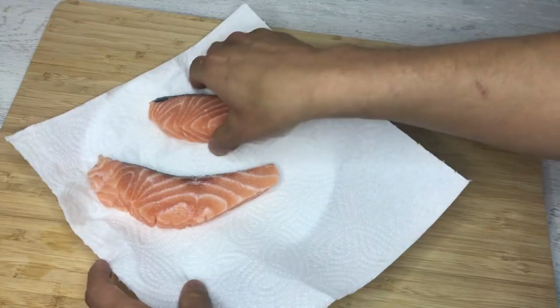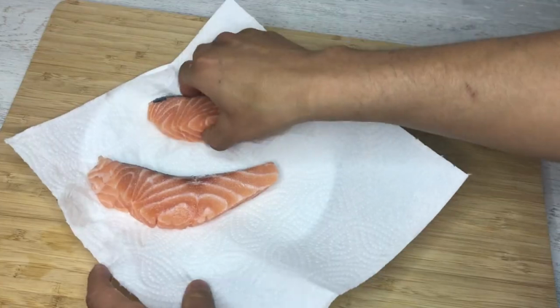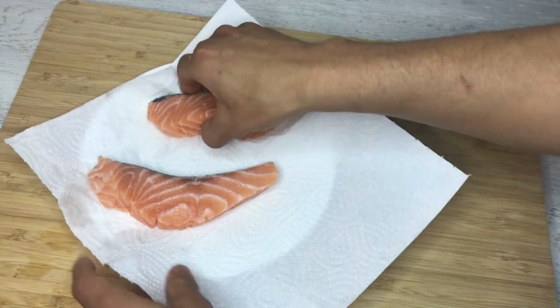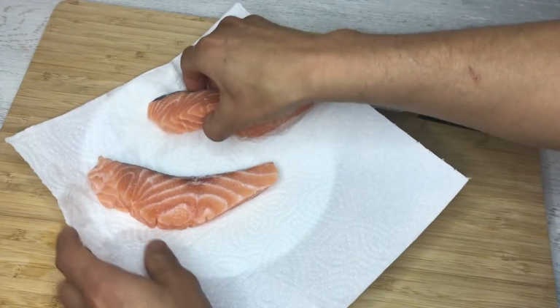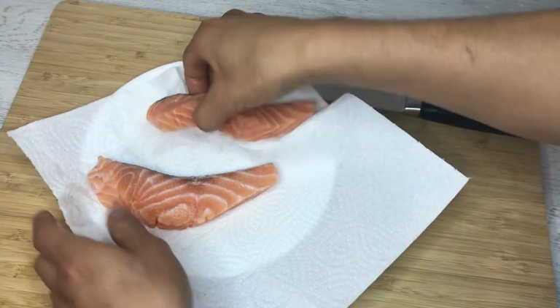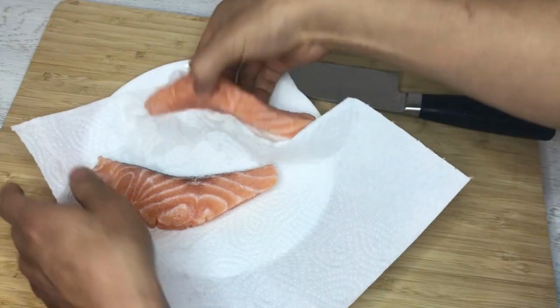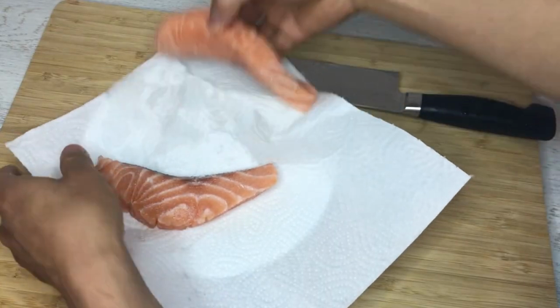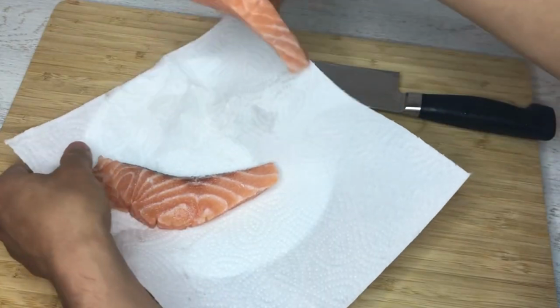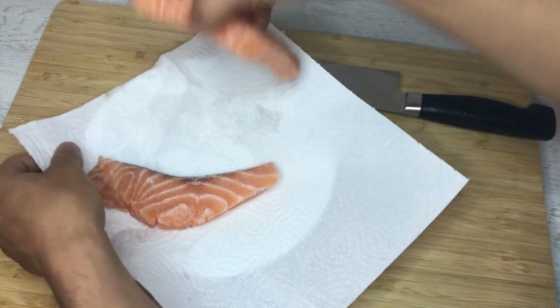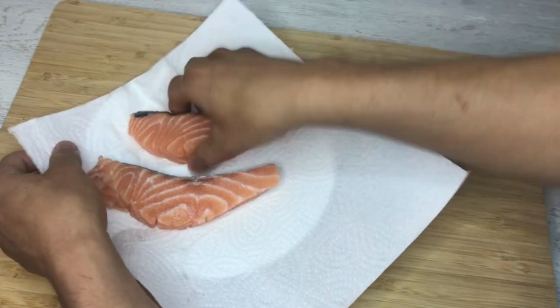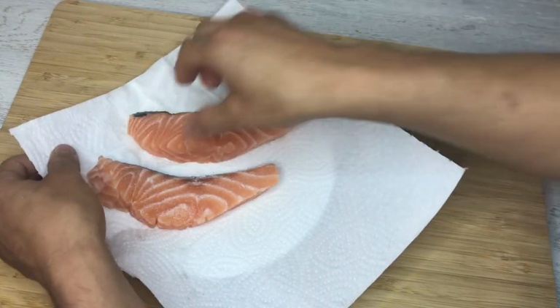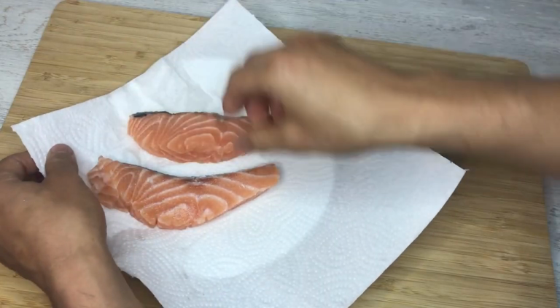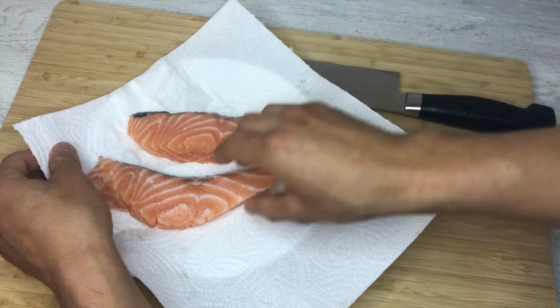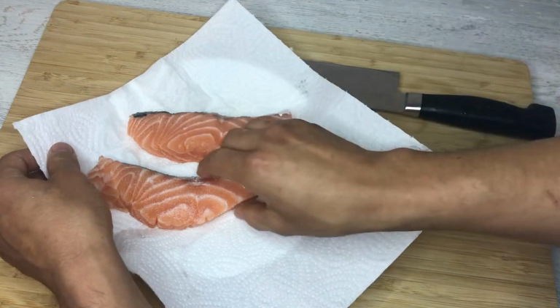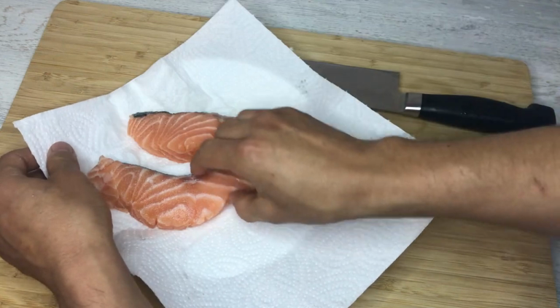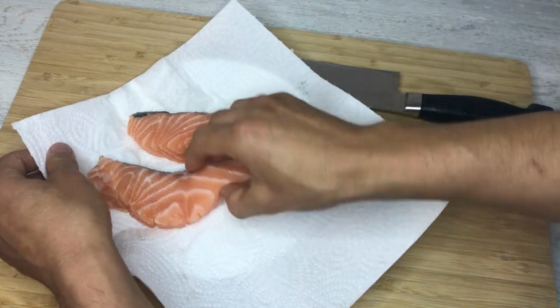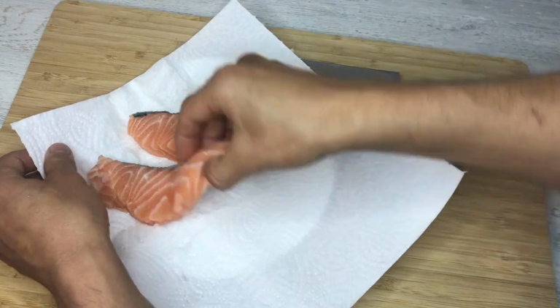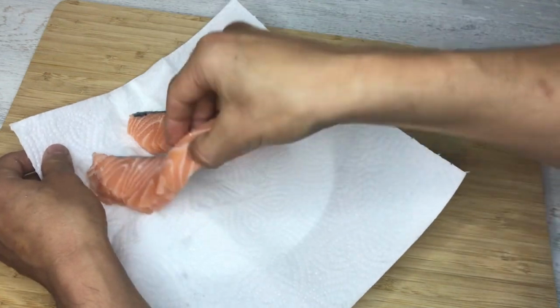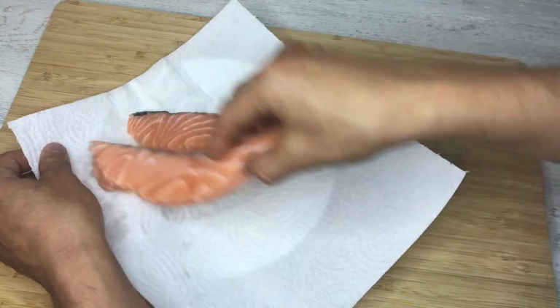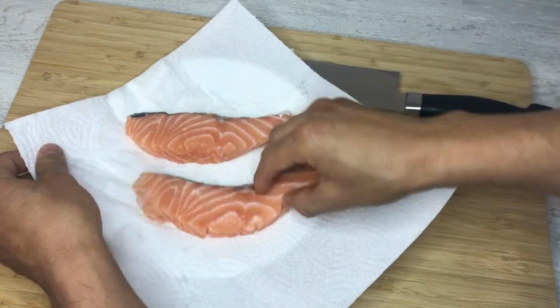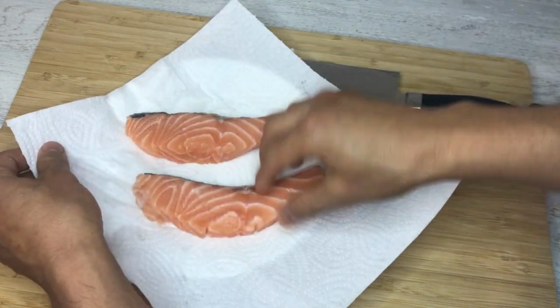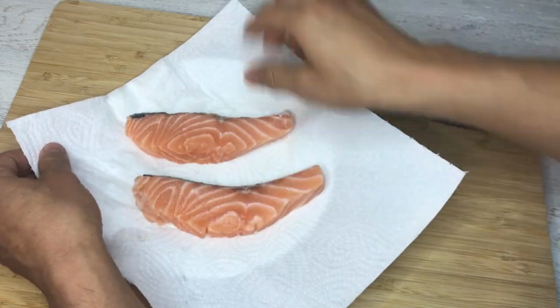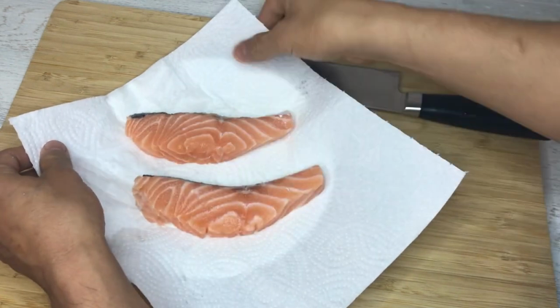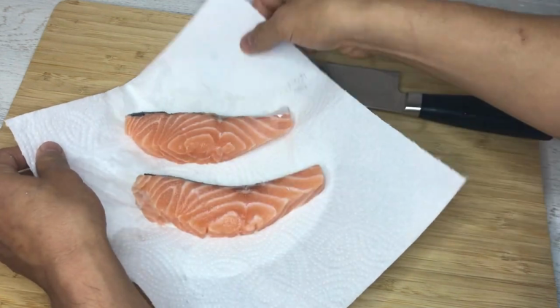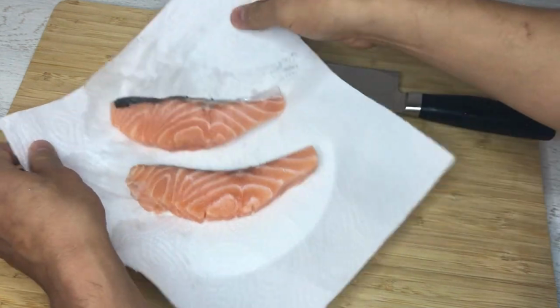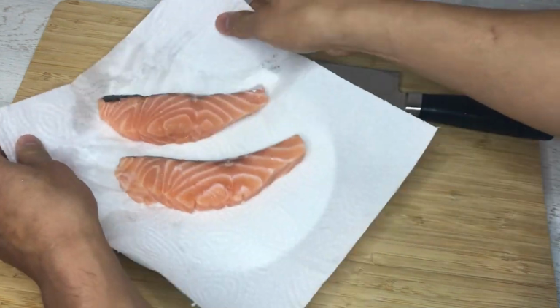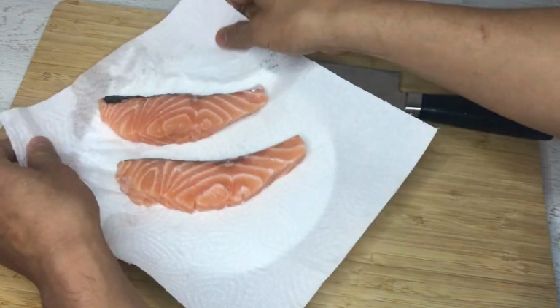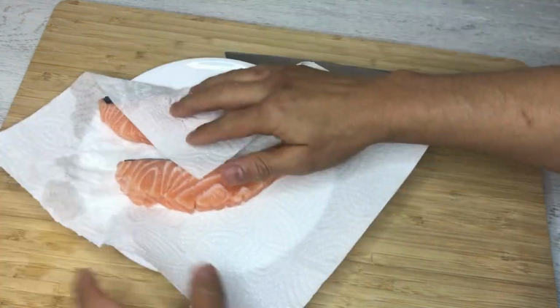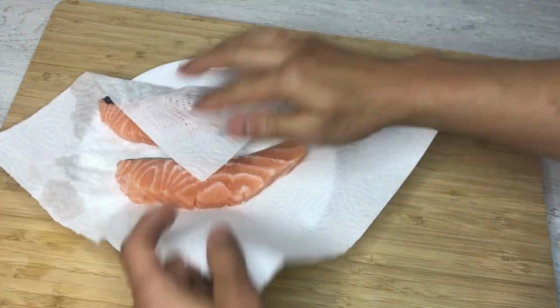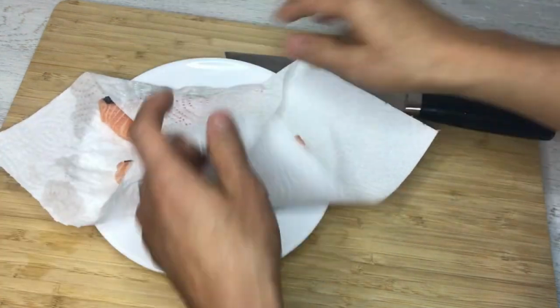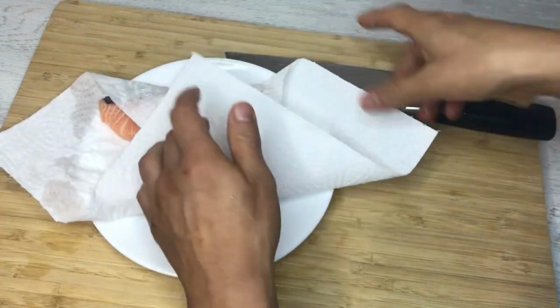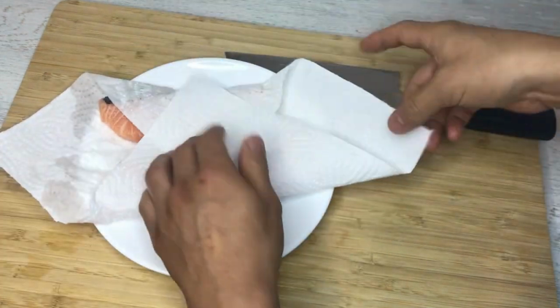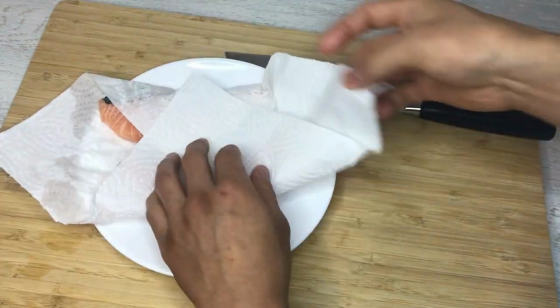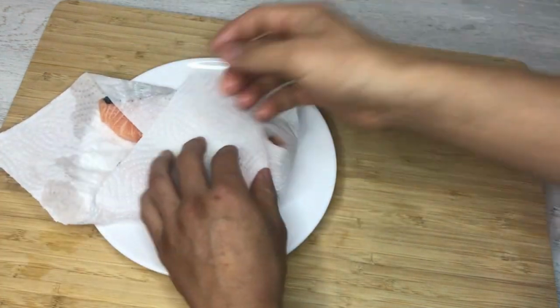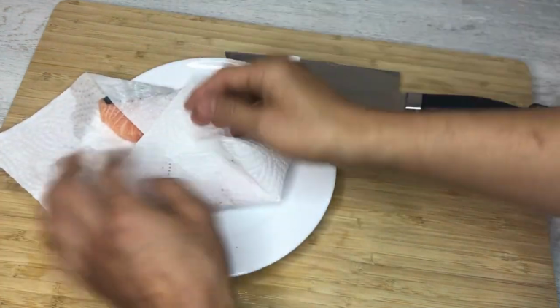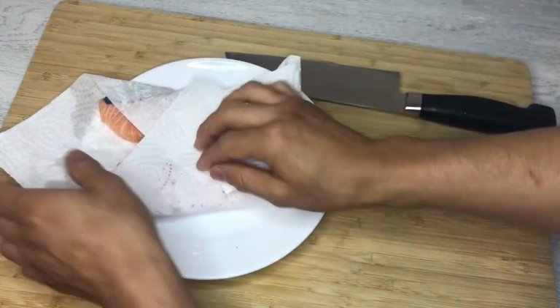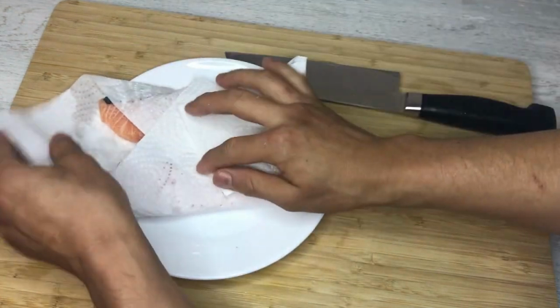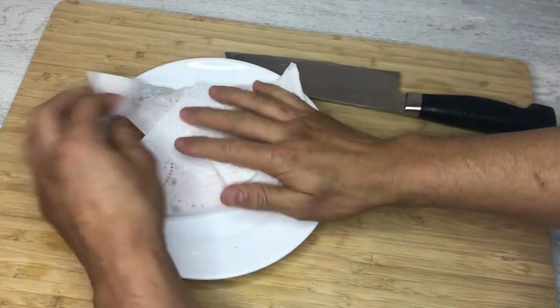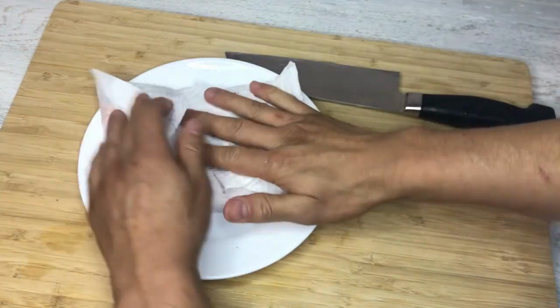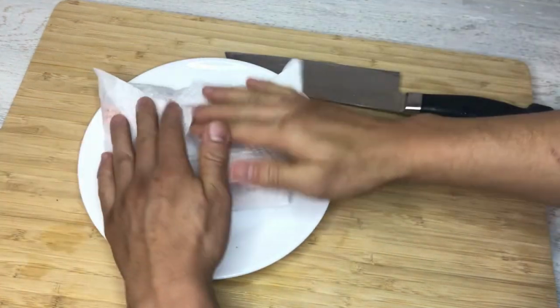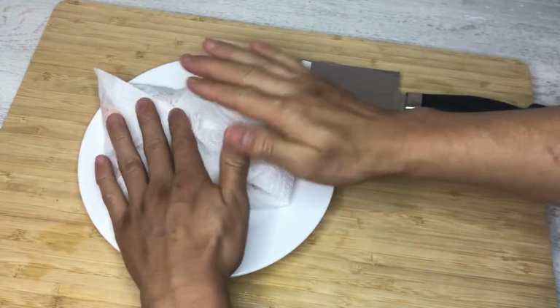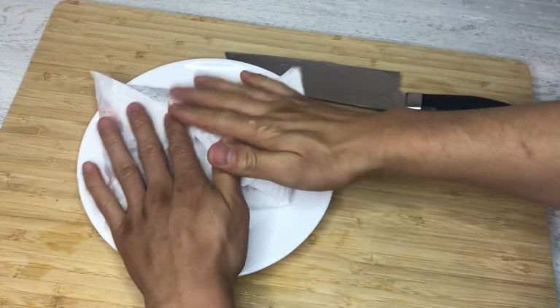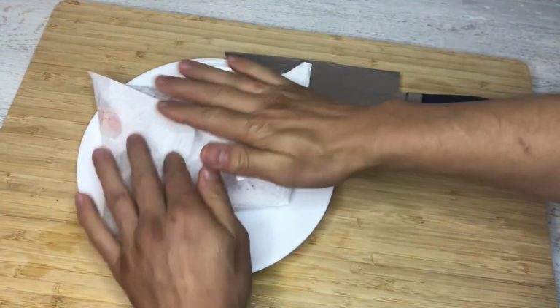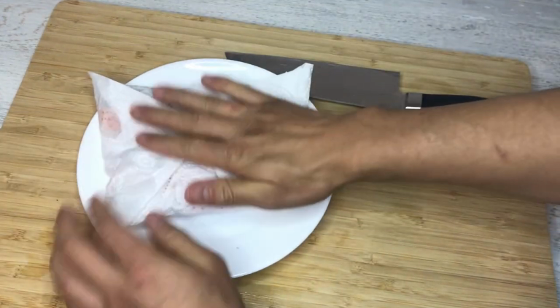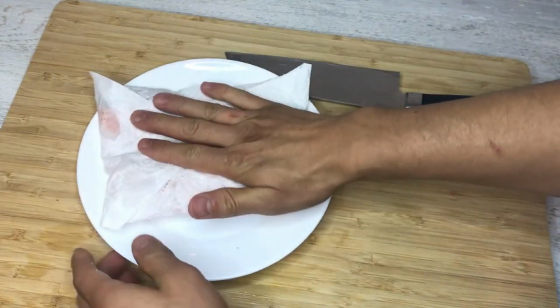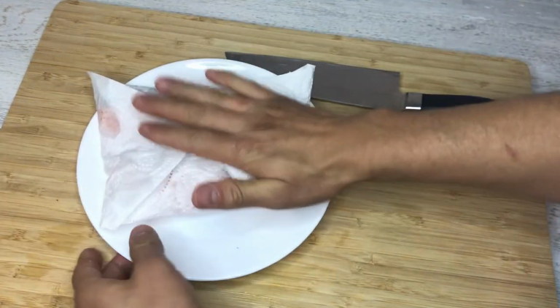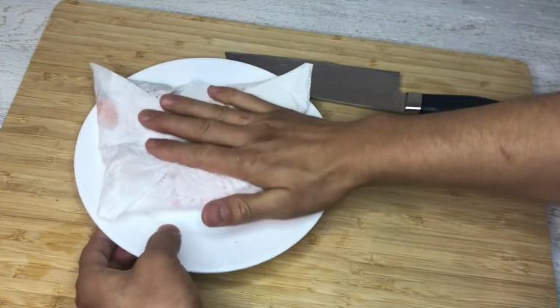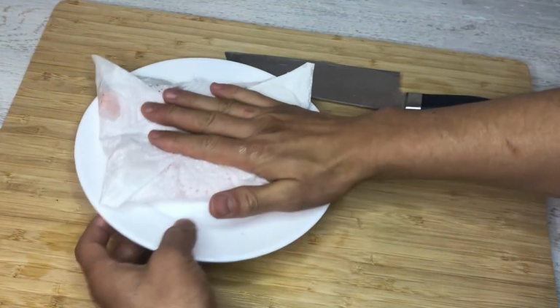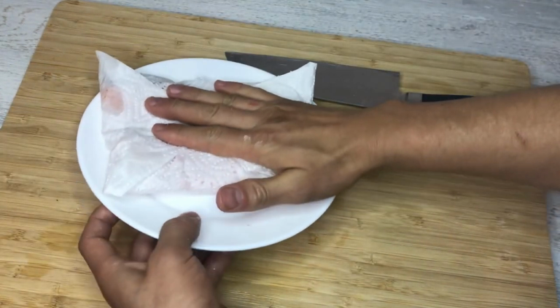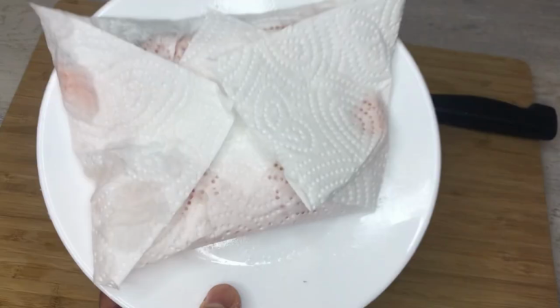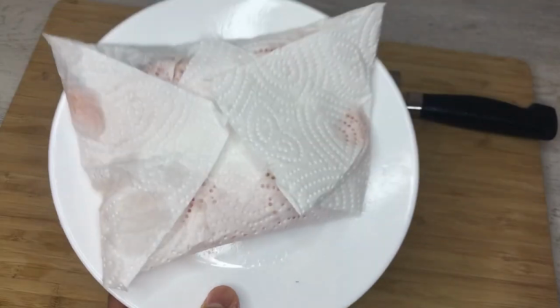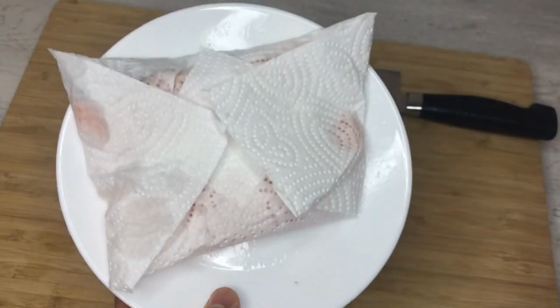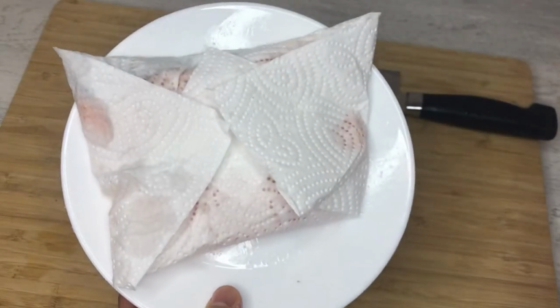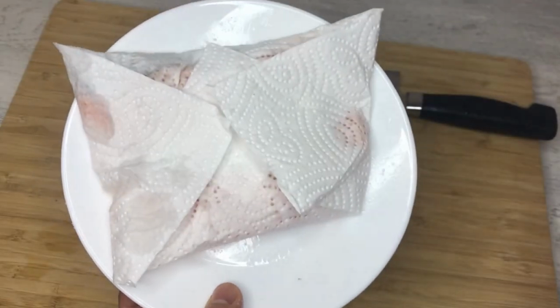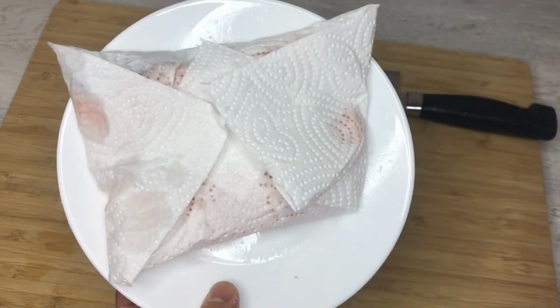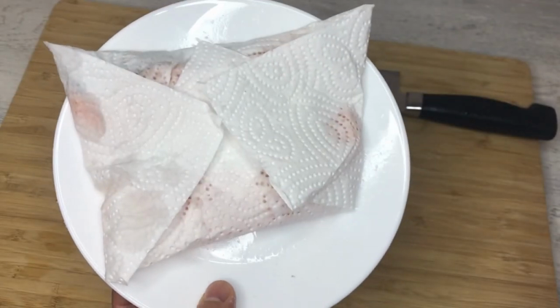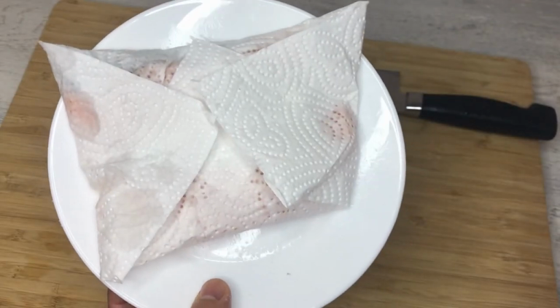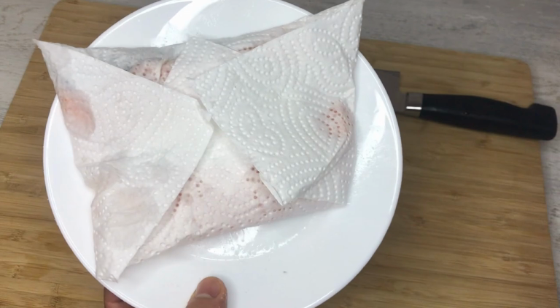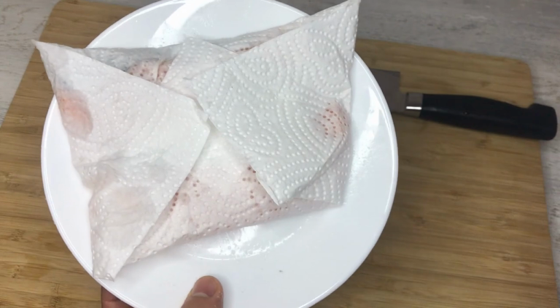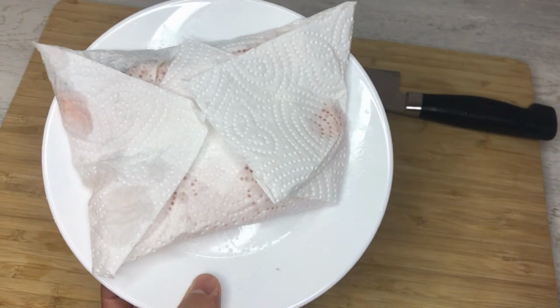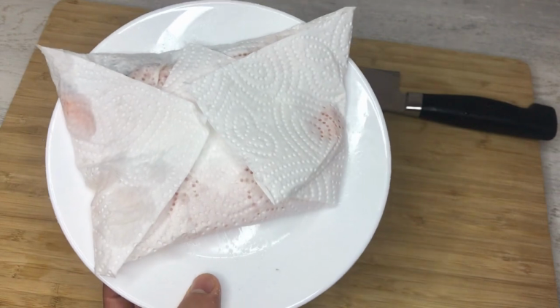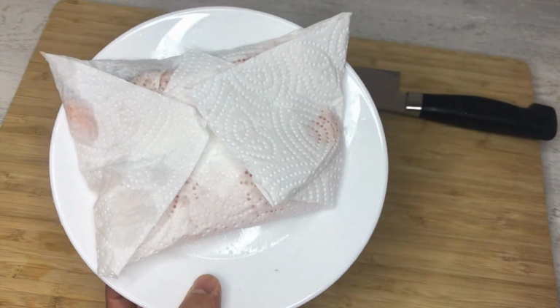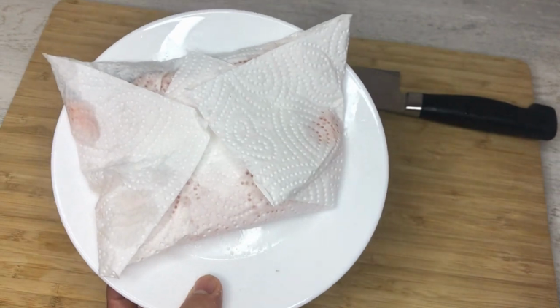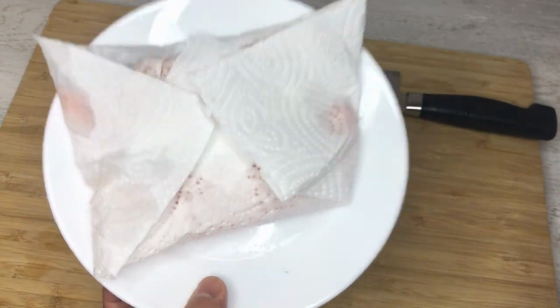I'm going to put paper towel under the salmon and just cover it, then let it rest in the fridge overnight.